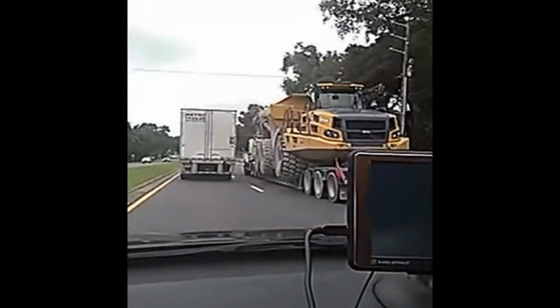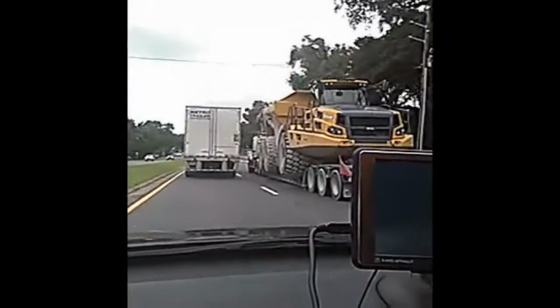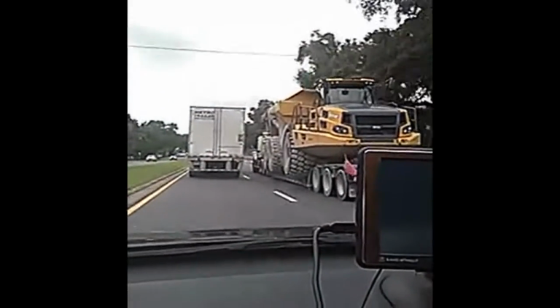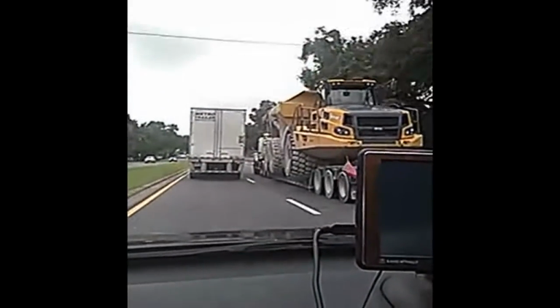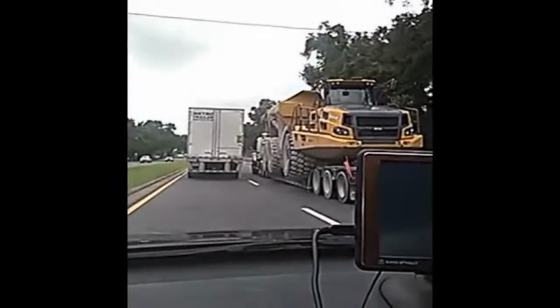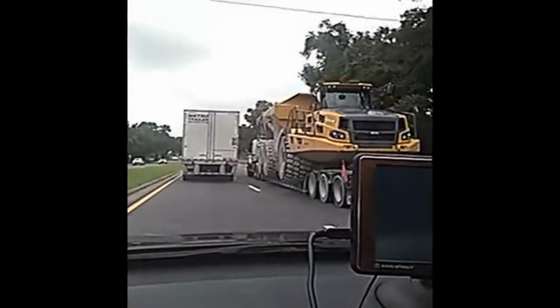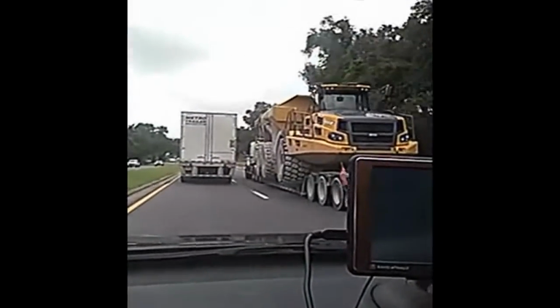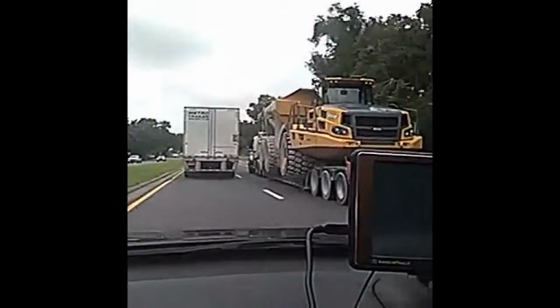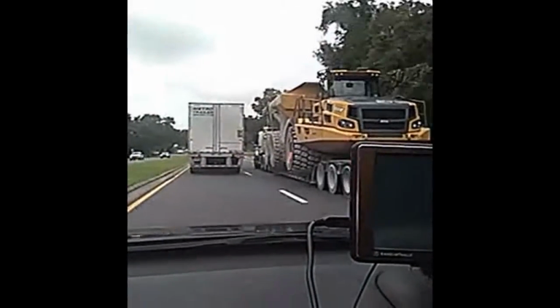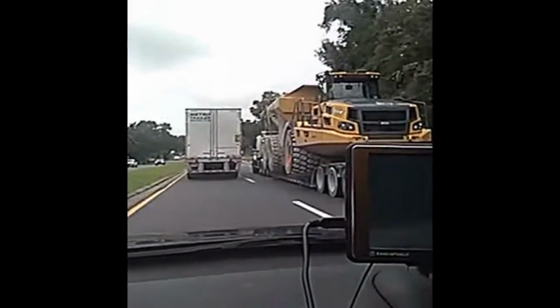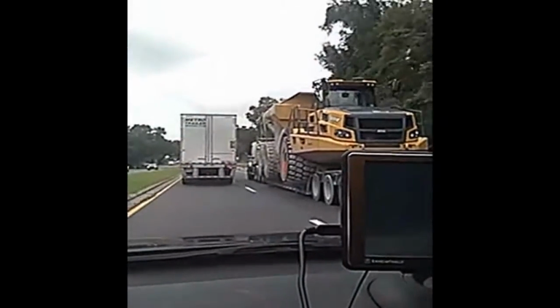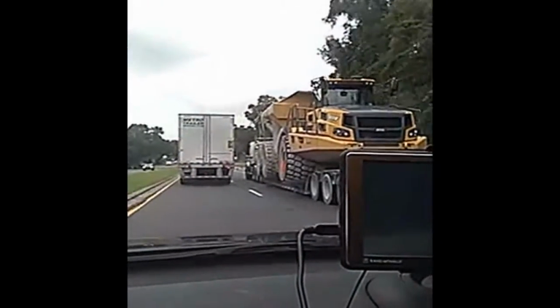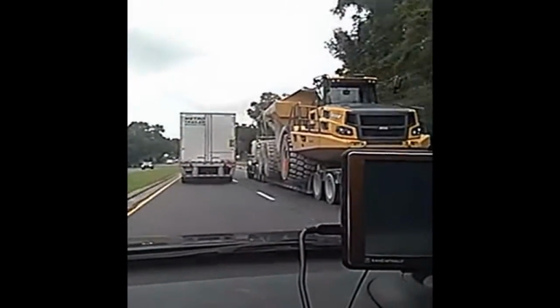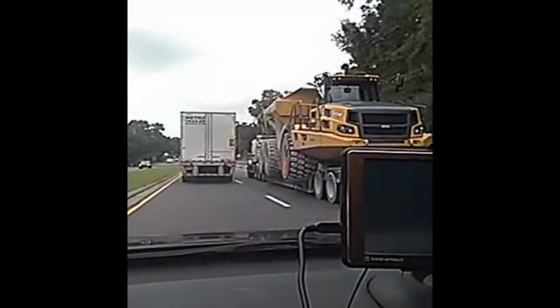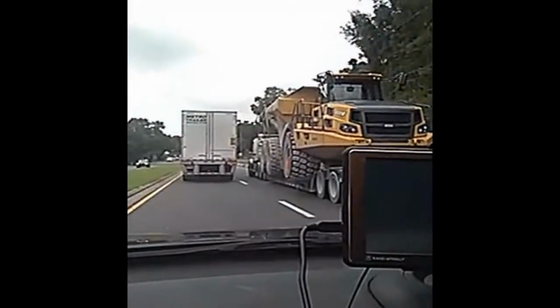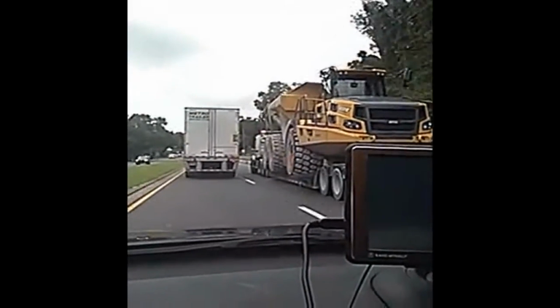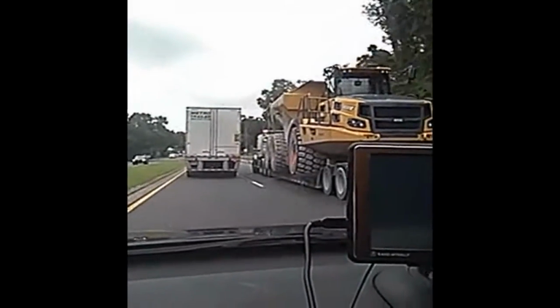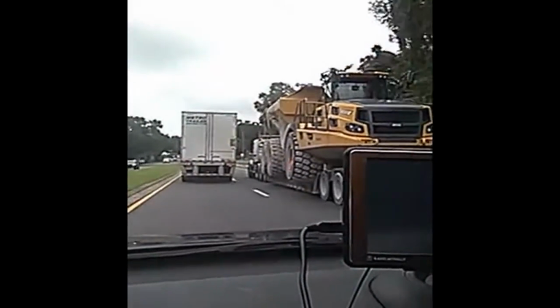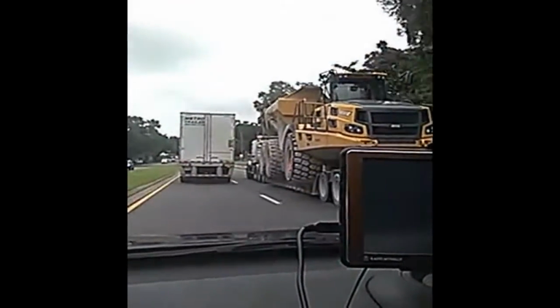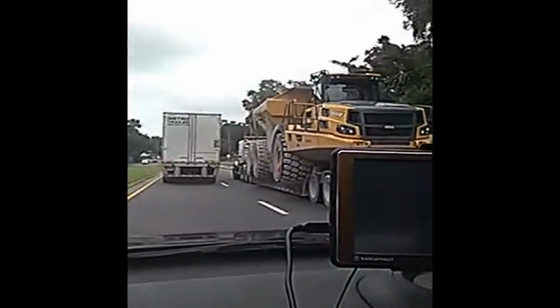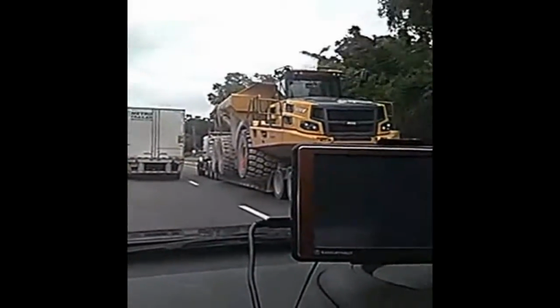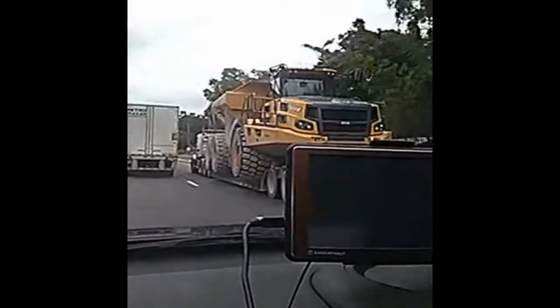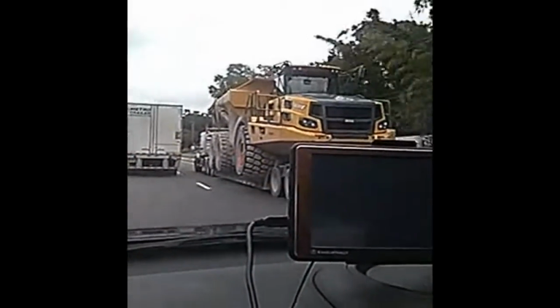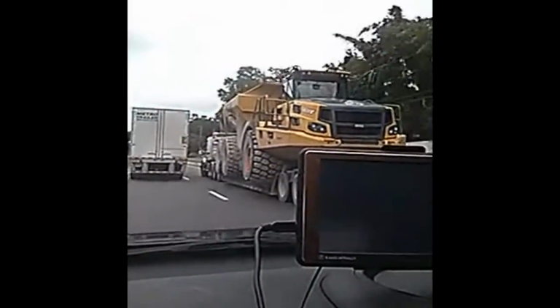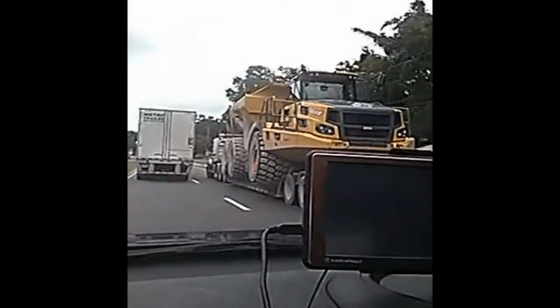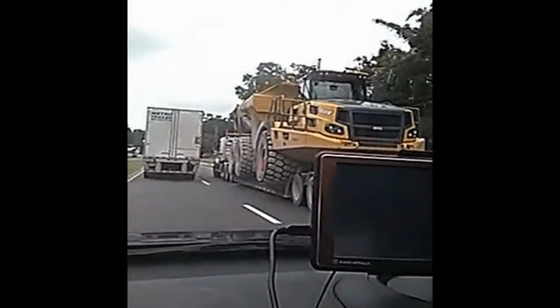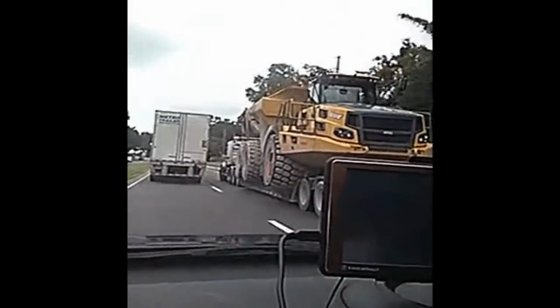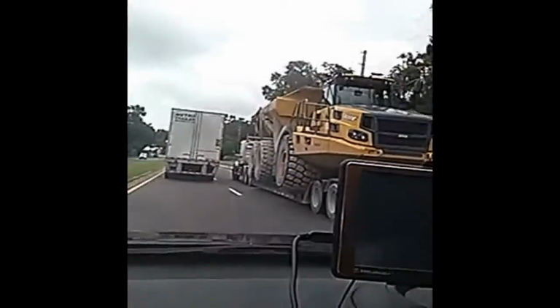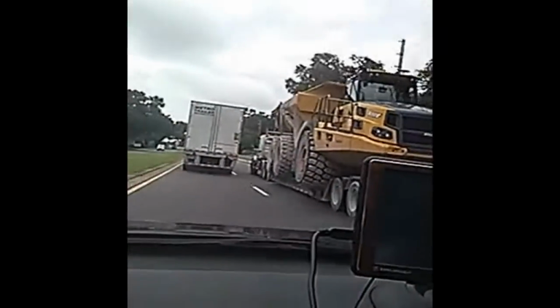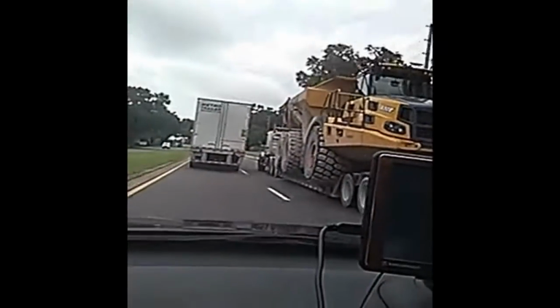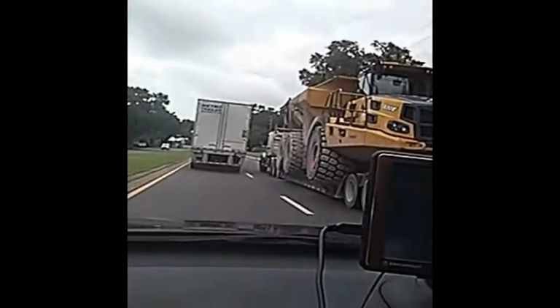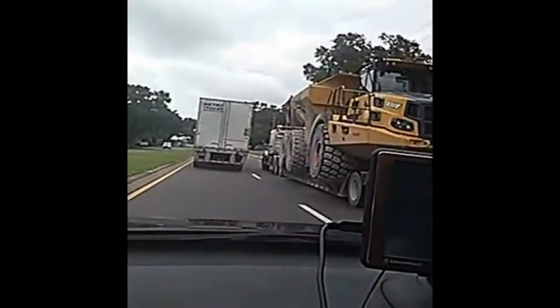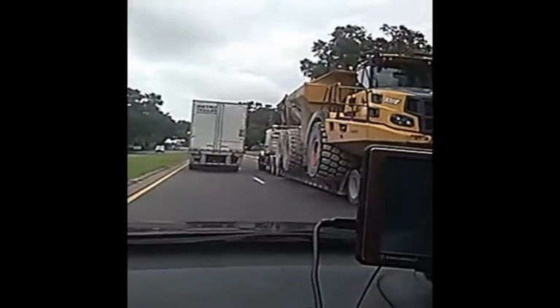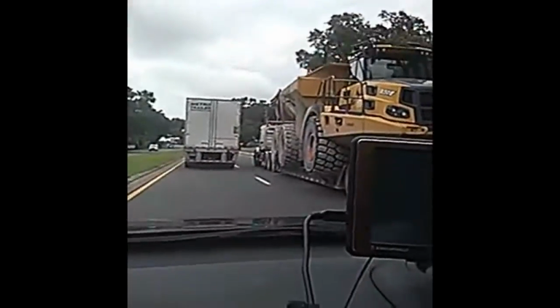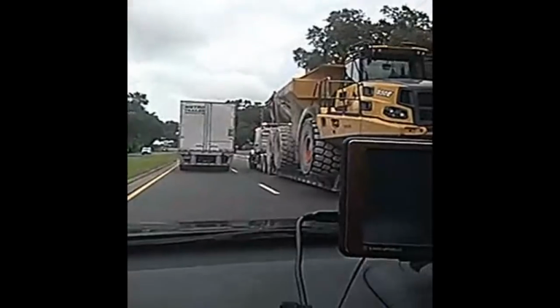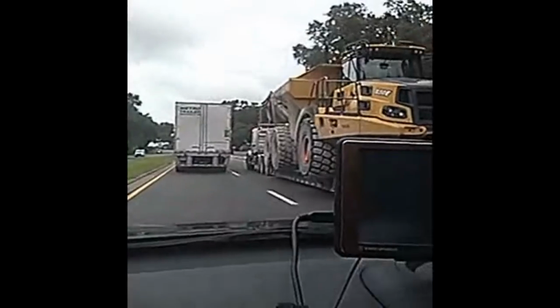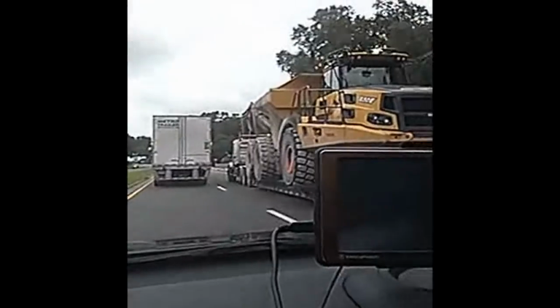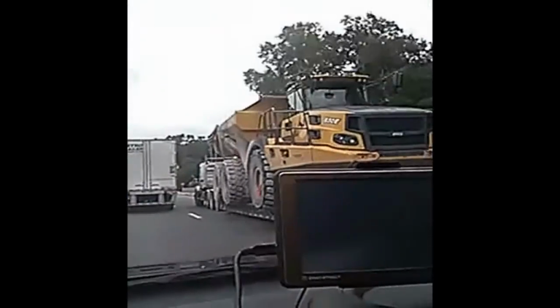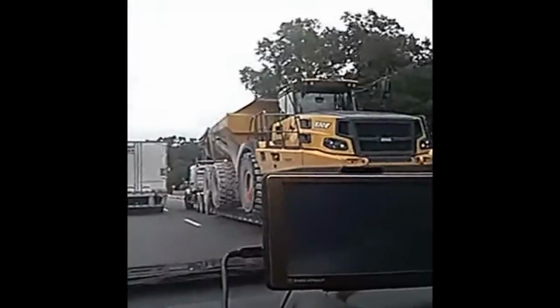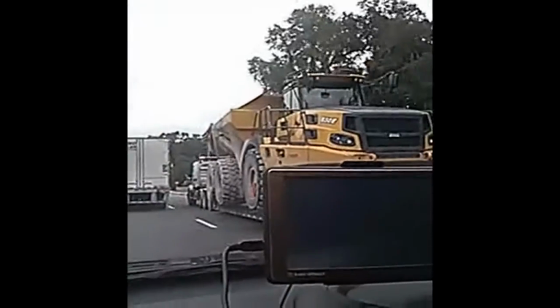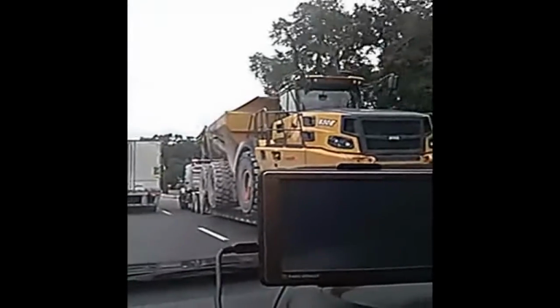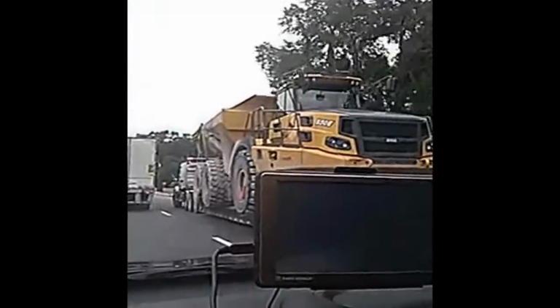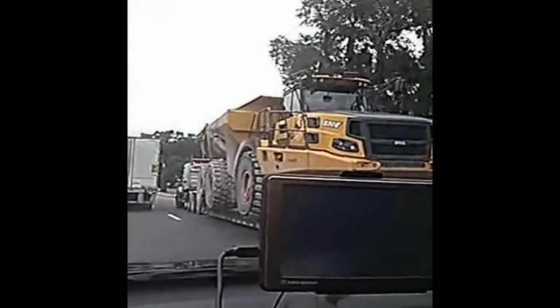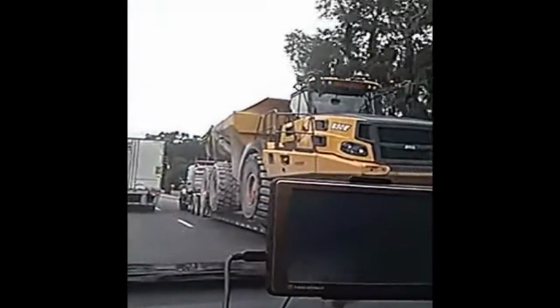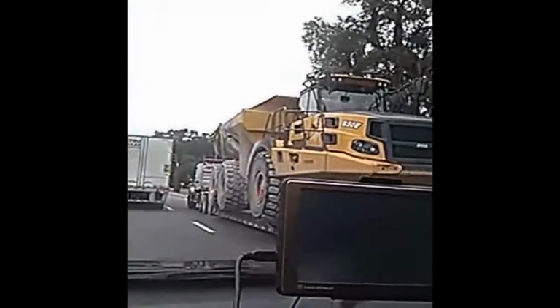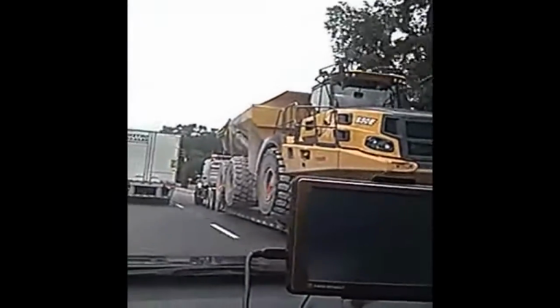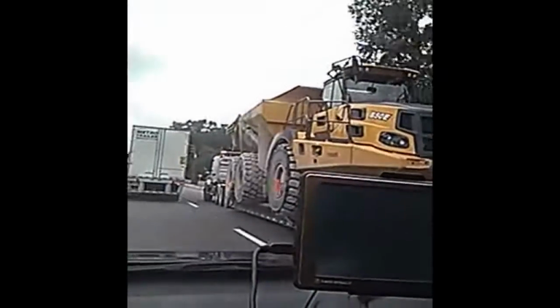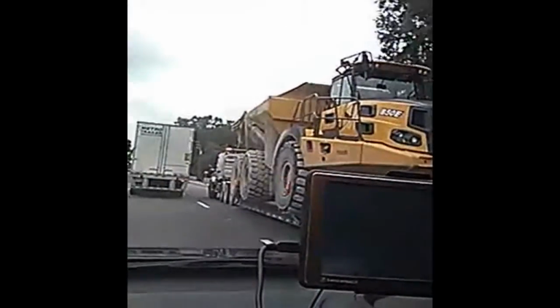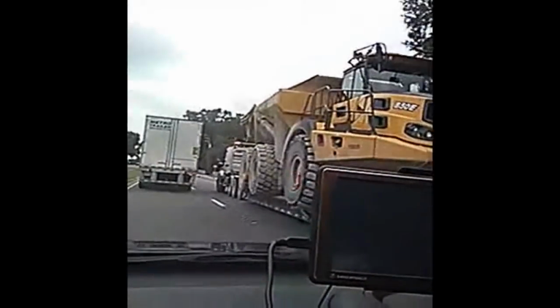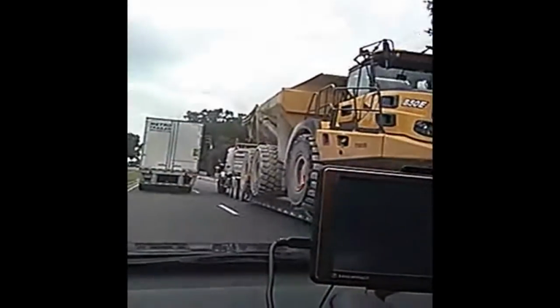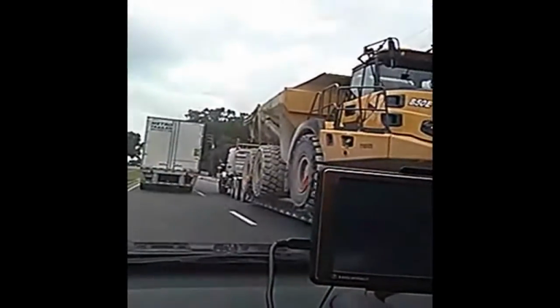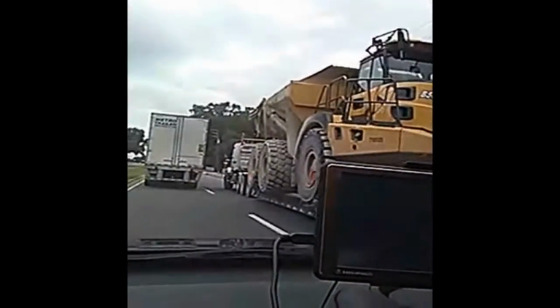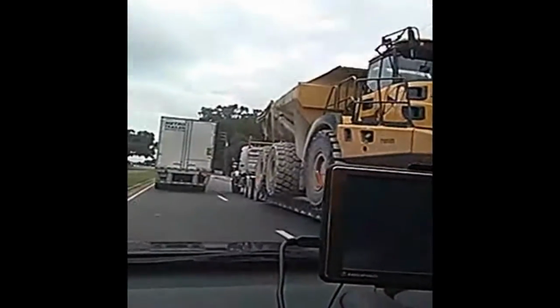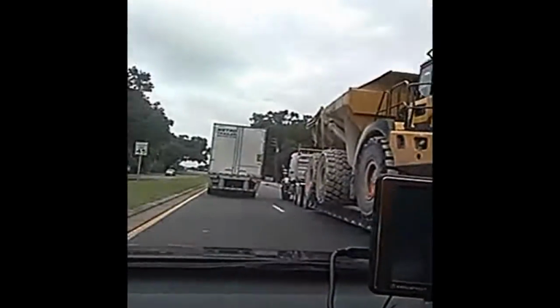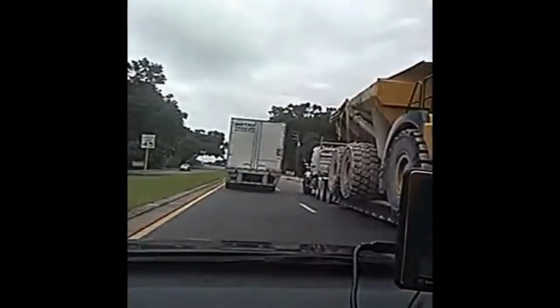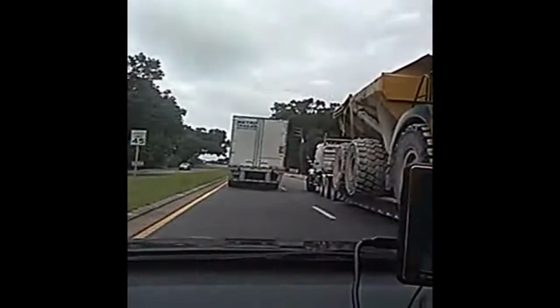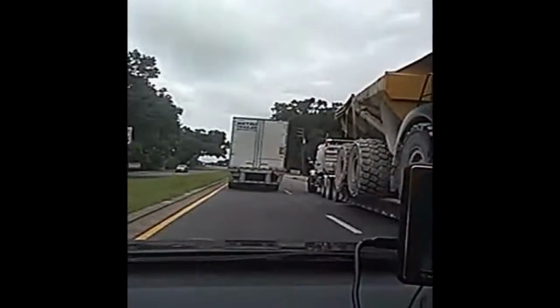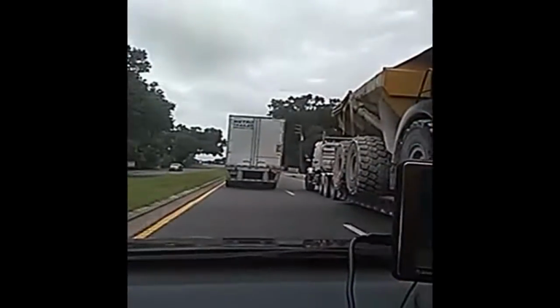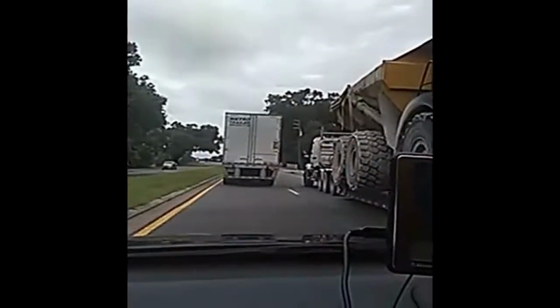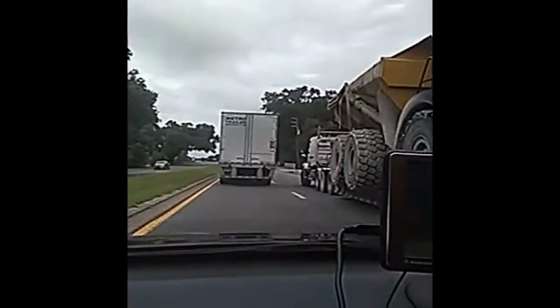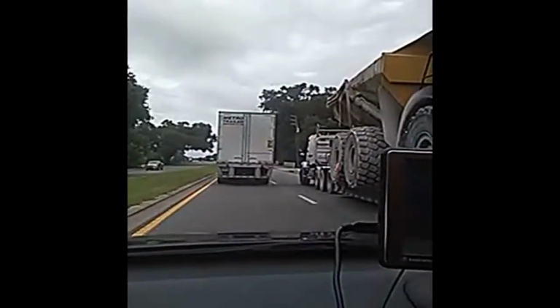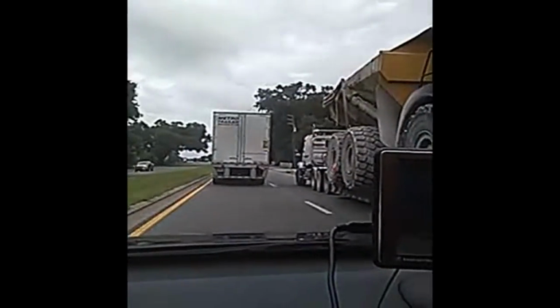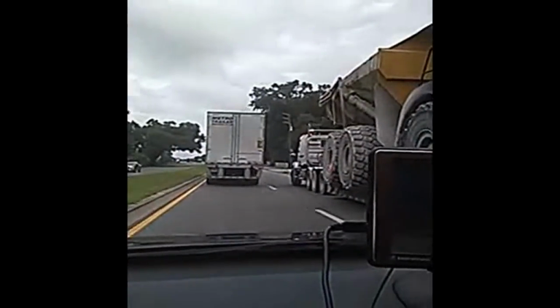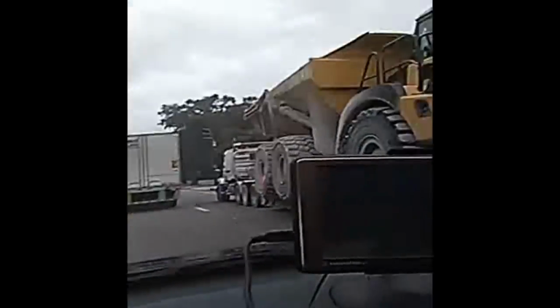They're delivering it to the new job site. That's right, we can't drive it on the street — it's so big. Look at the size of those tires.